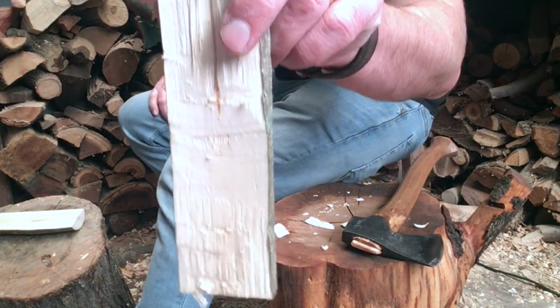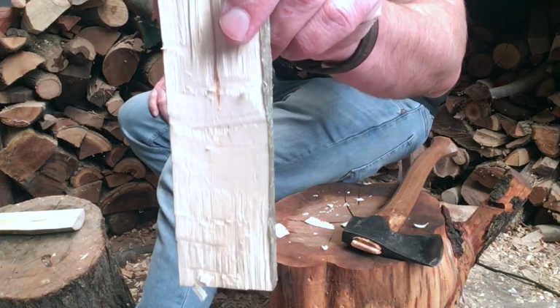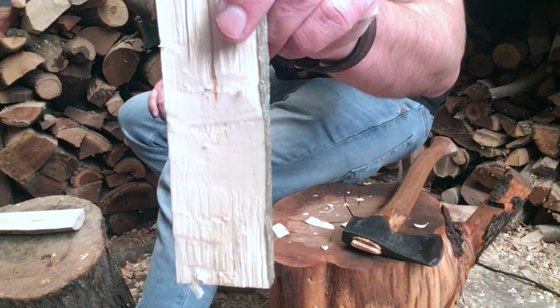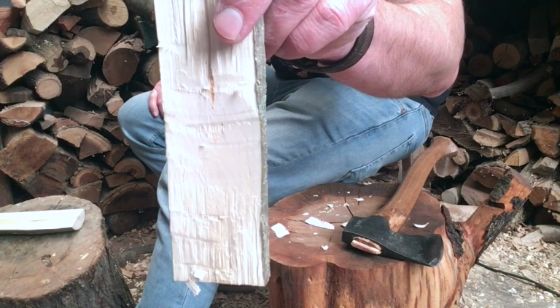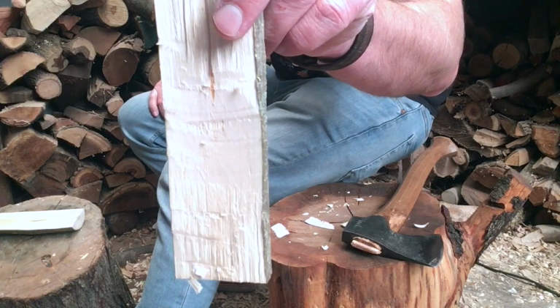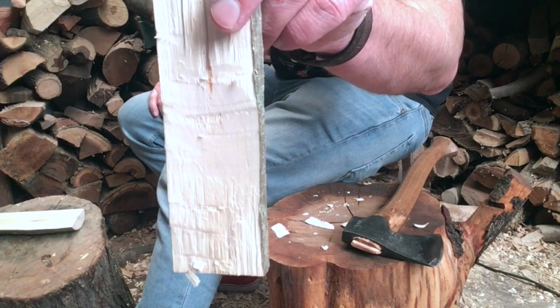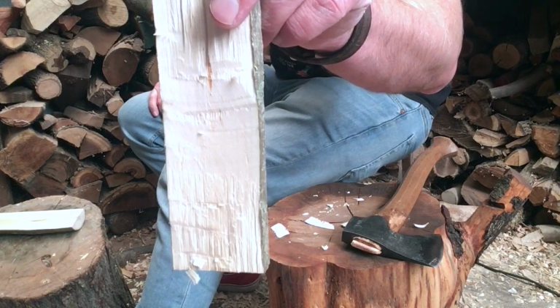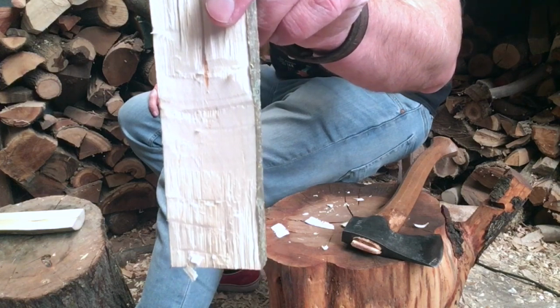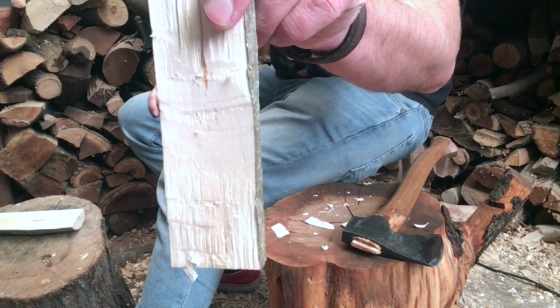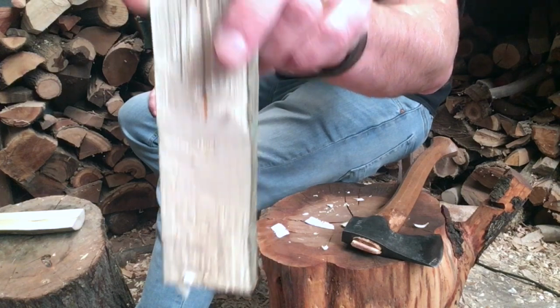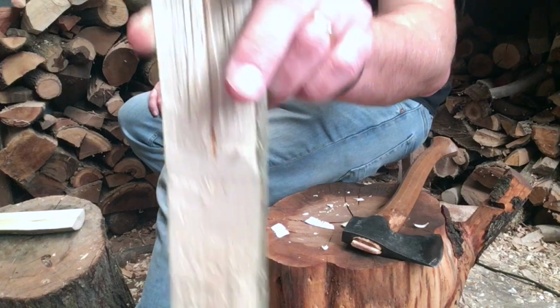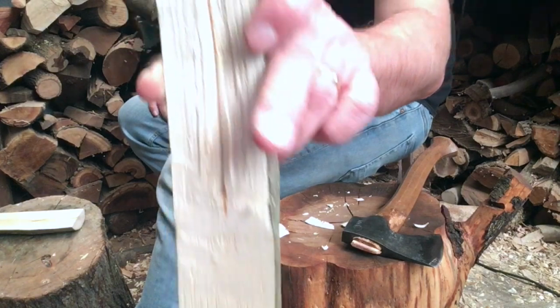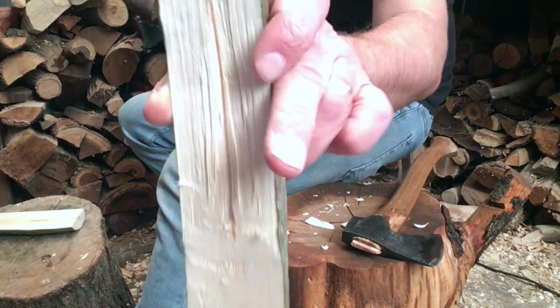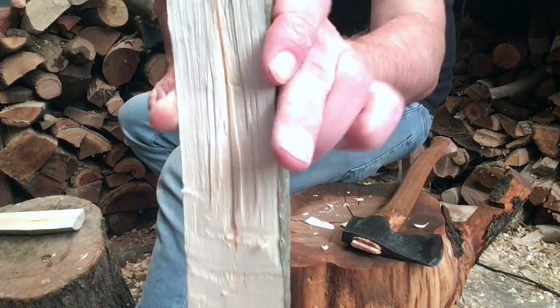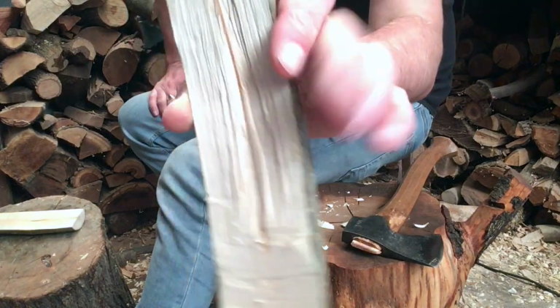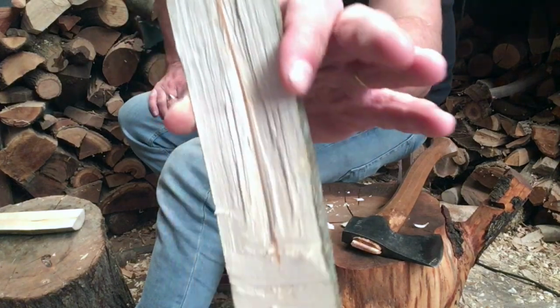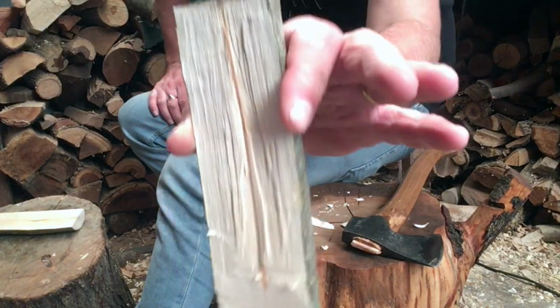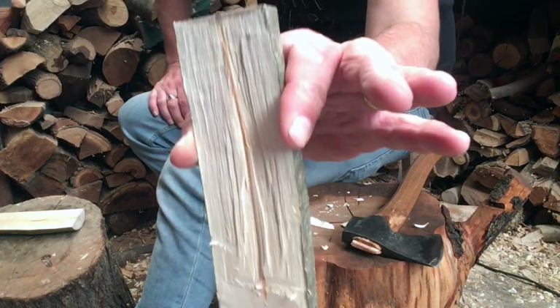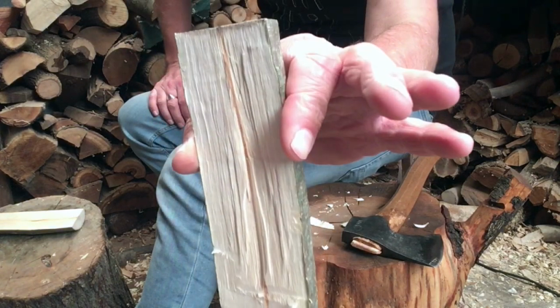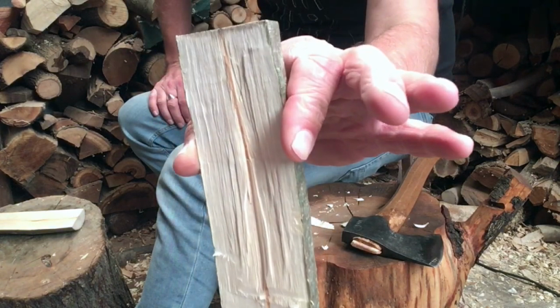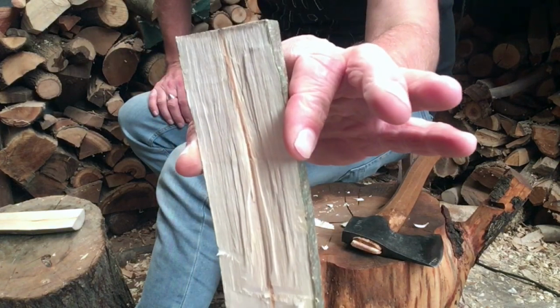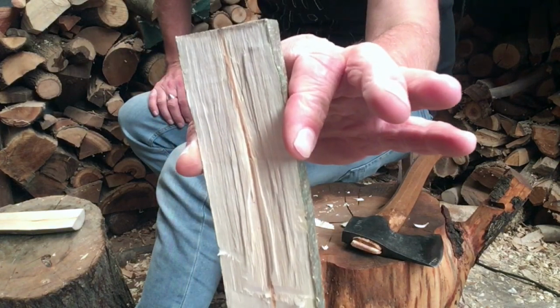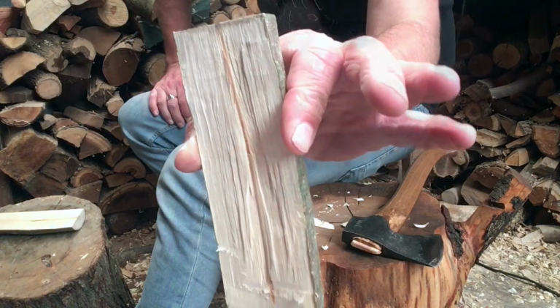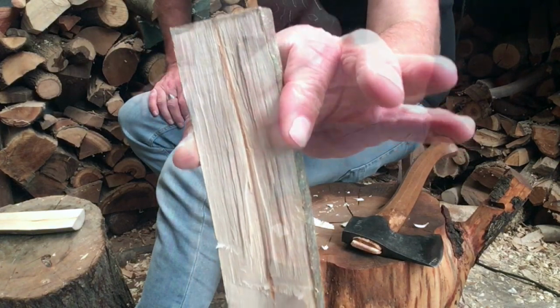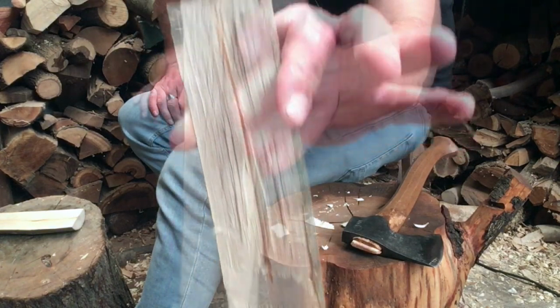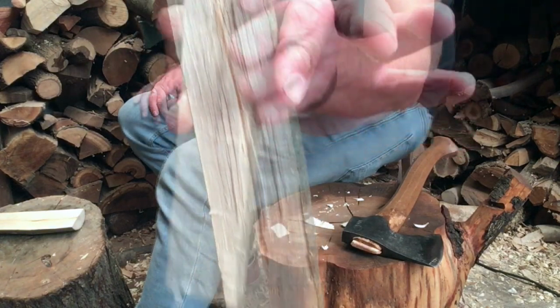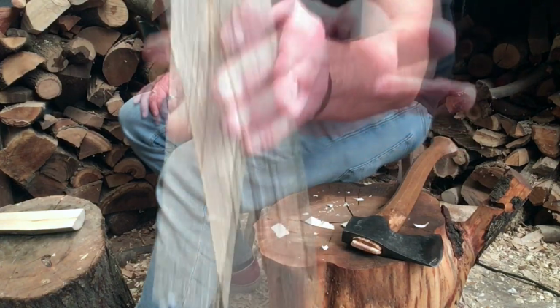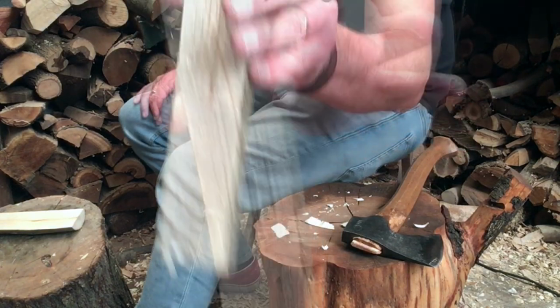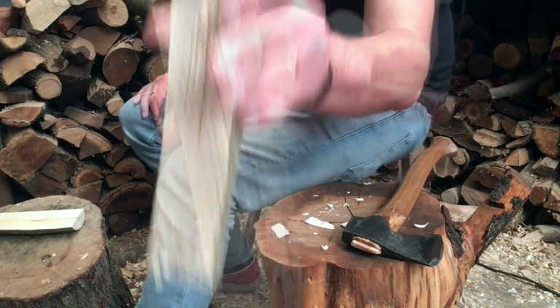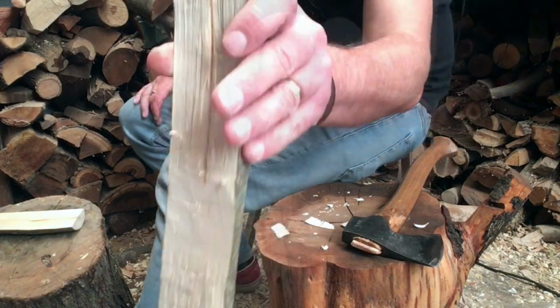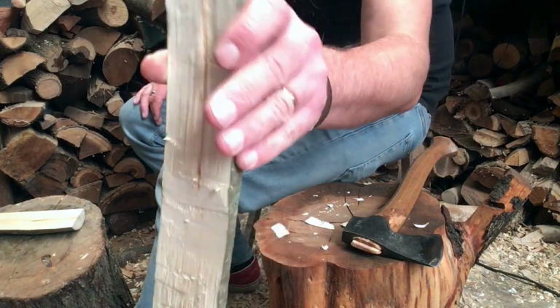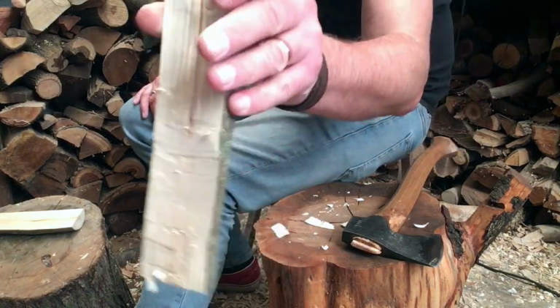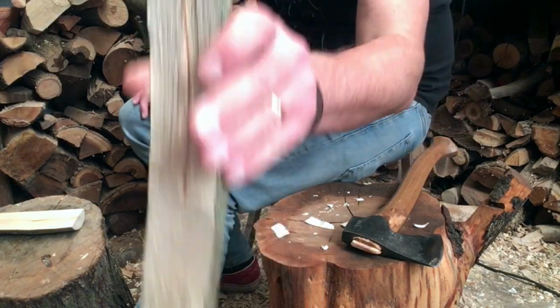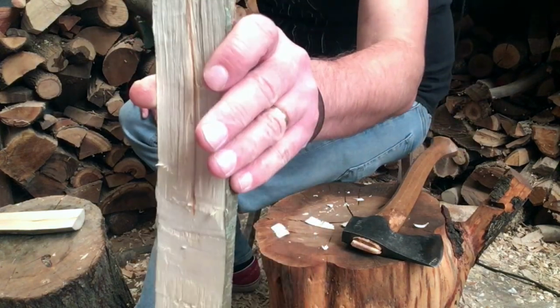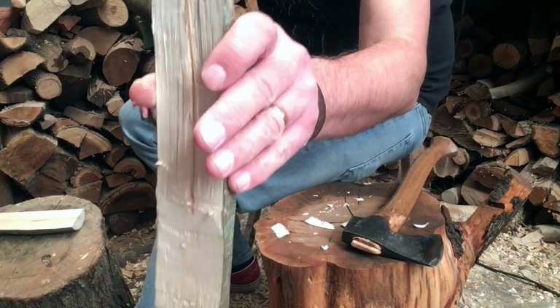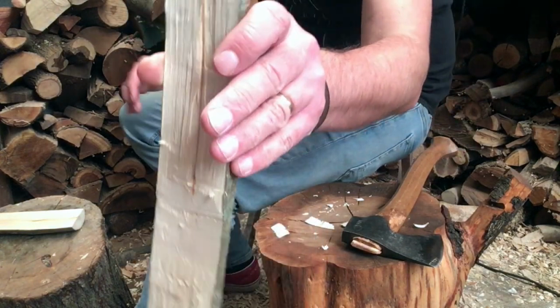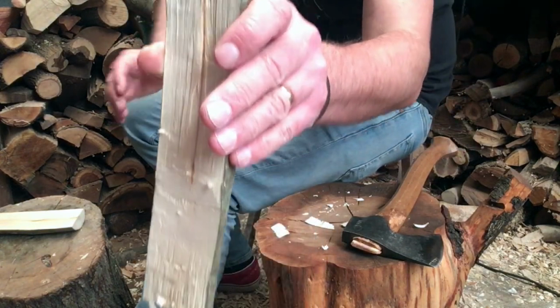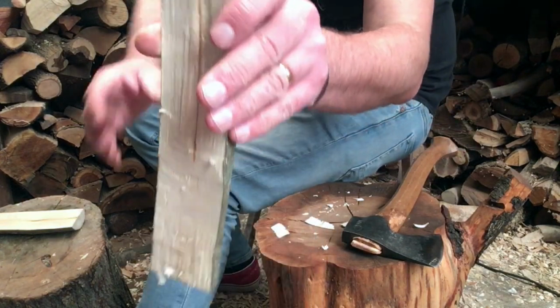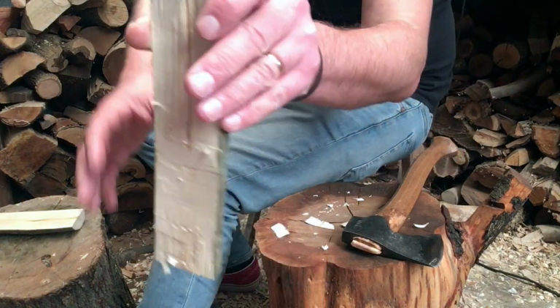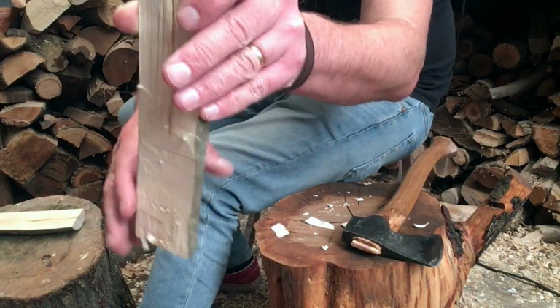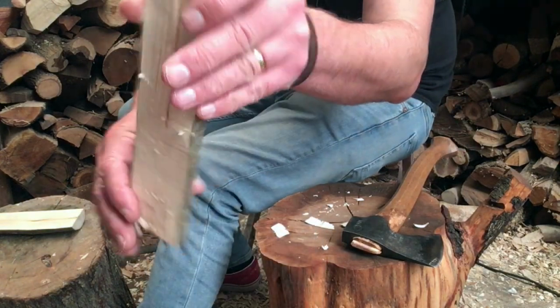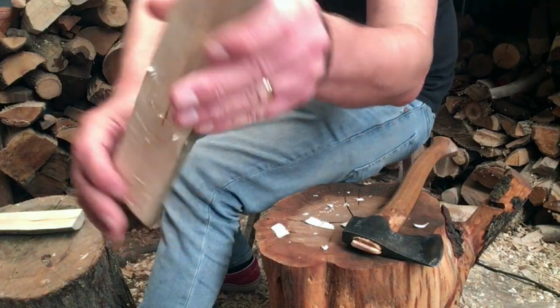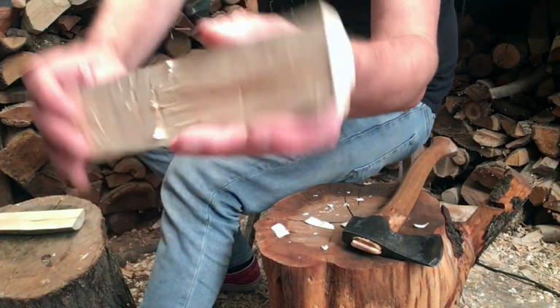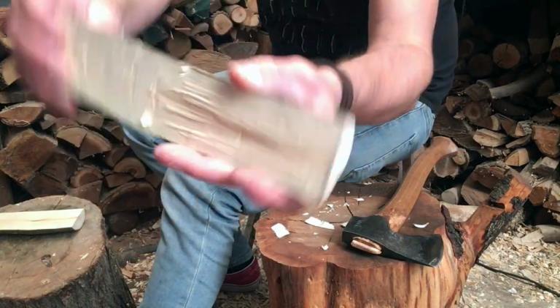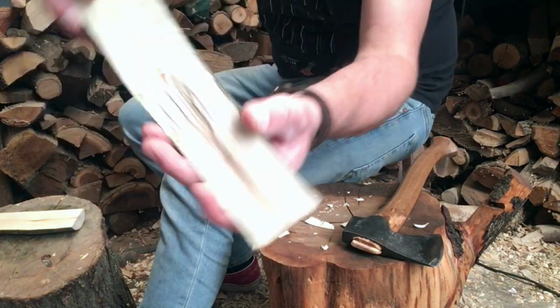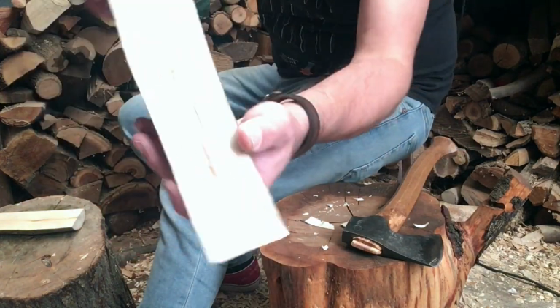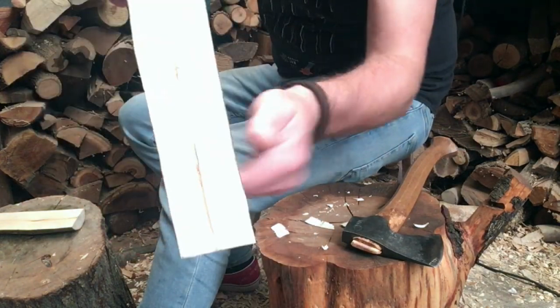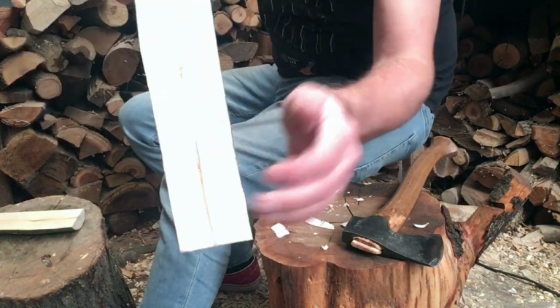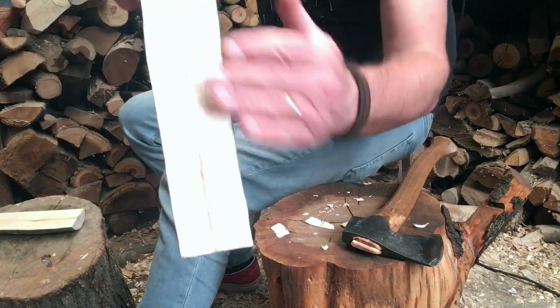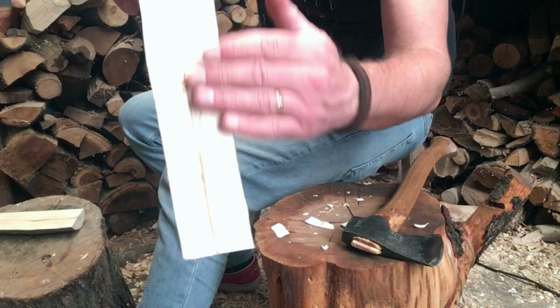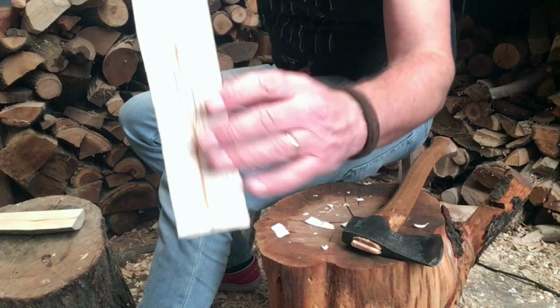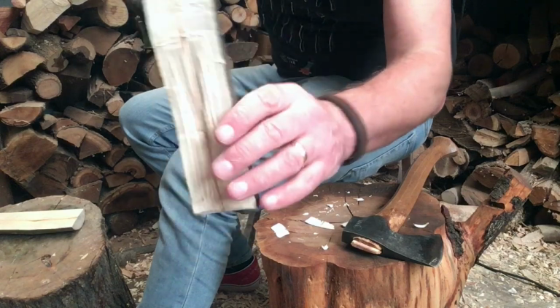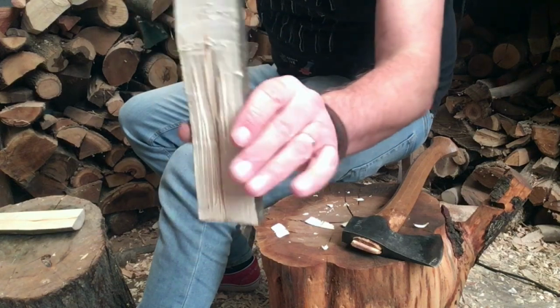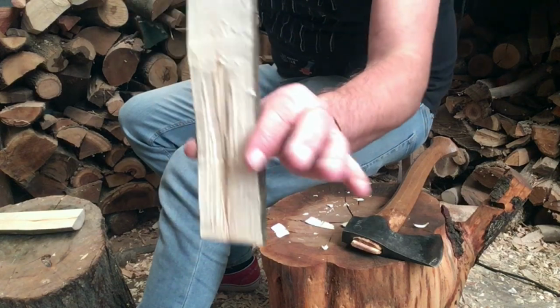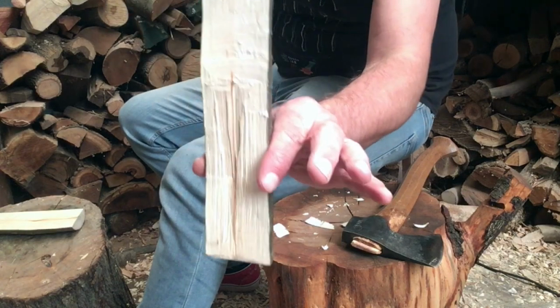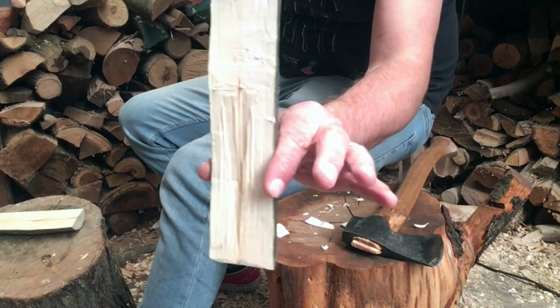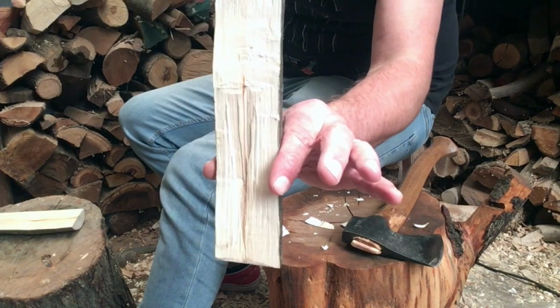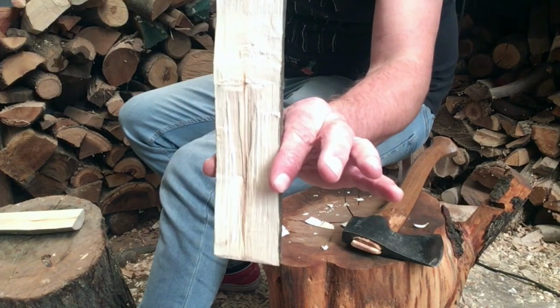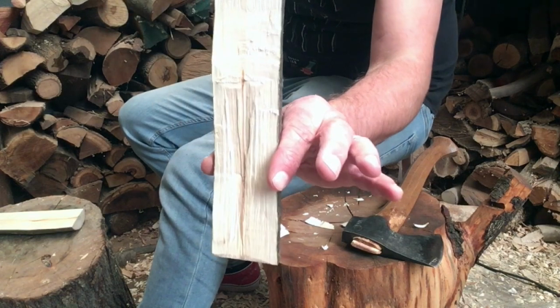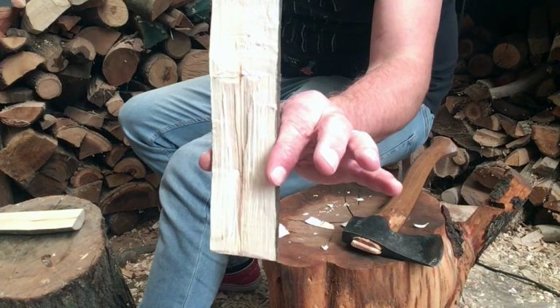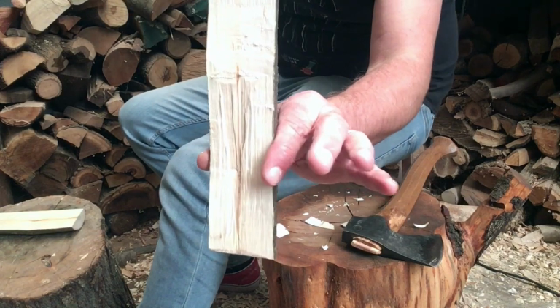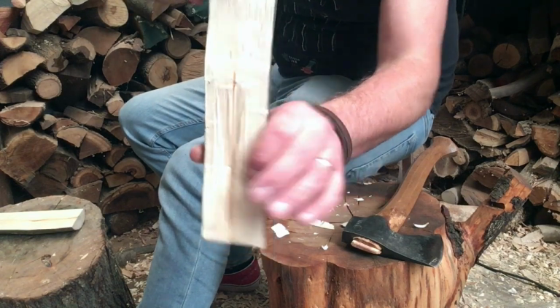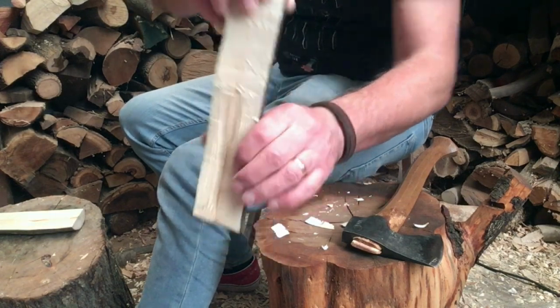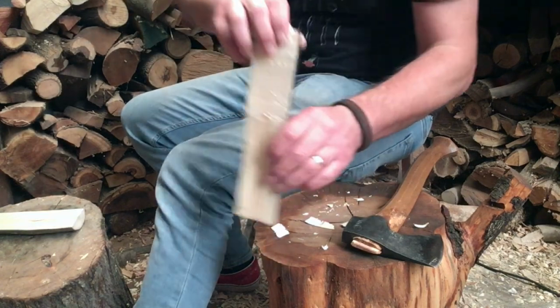You can see the pith on the top bit. When I want to do that bit, I'll just flip it over and do exactly the same on the other side.